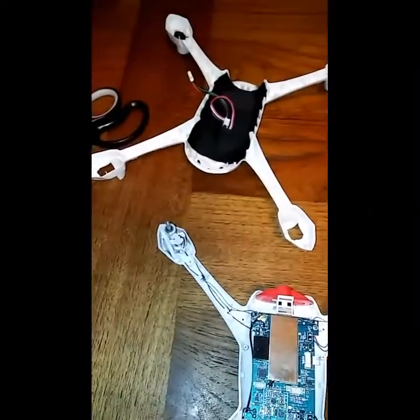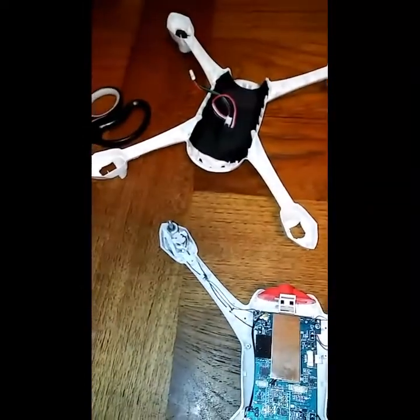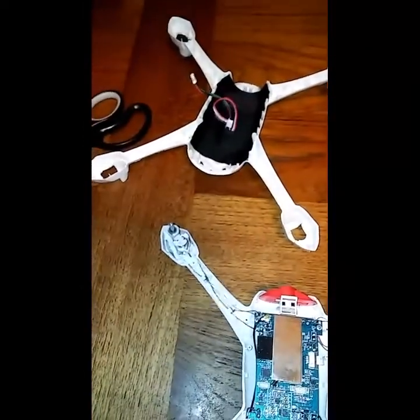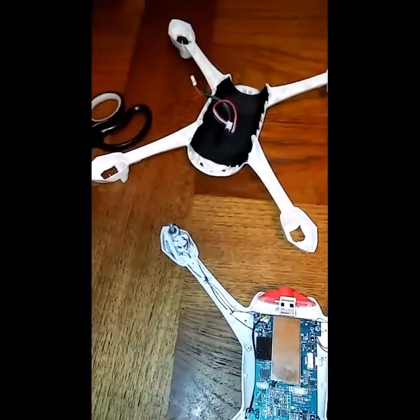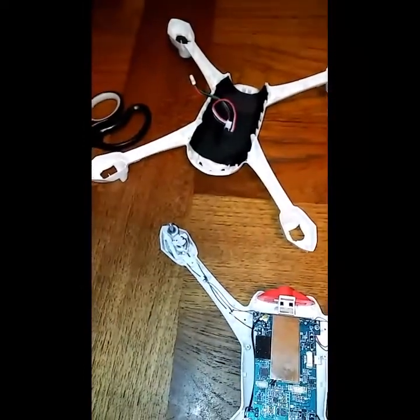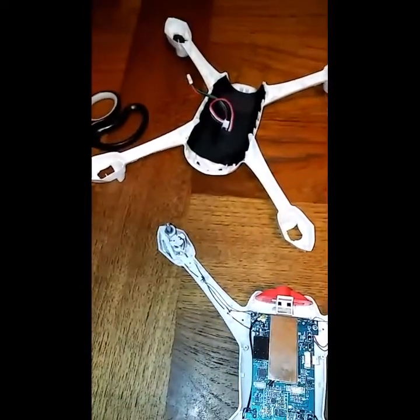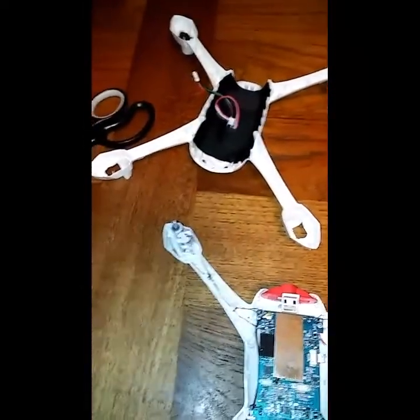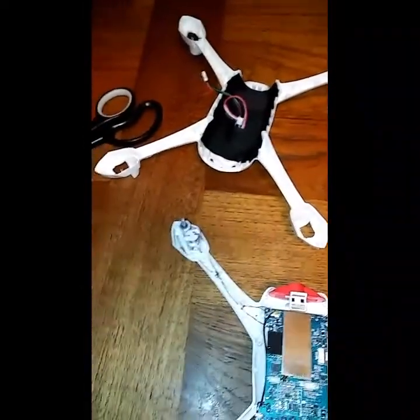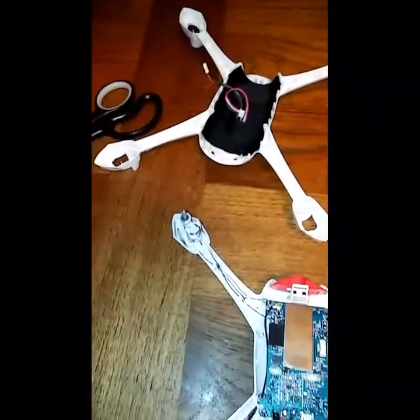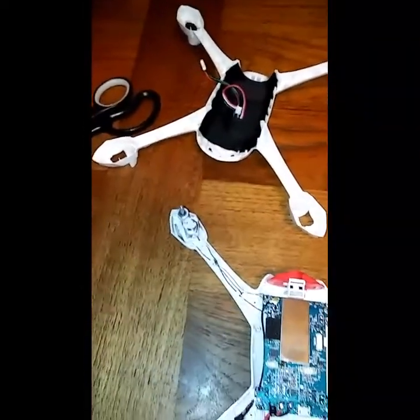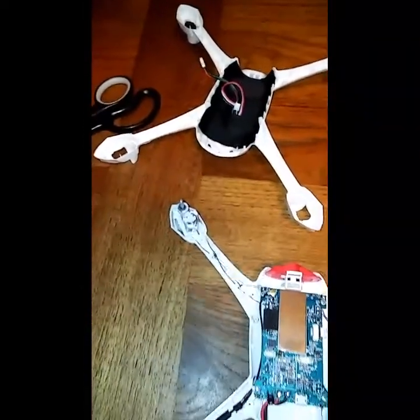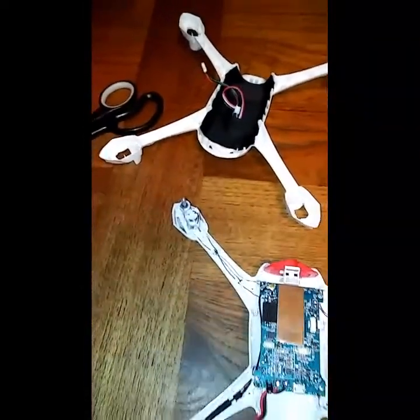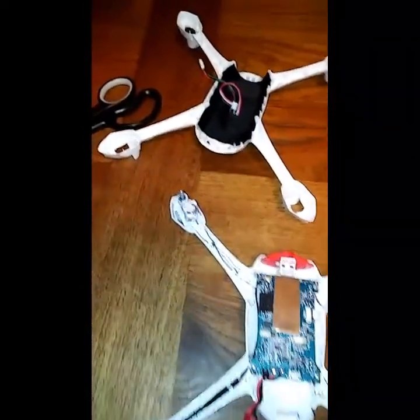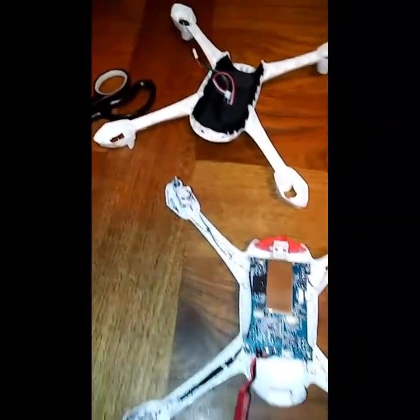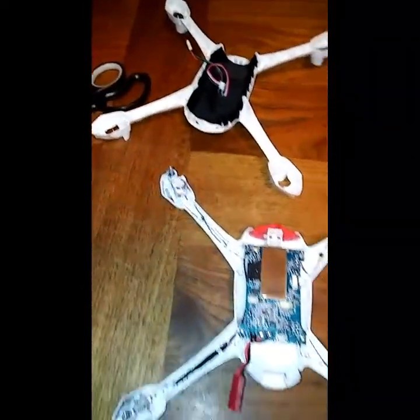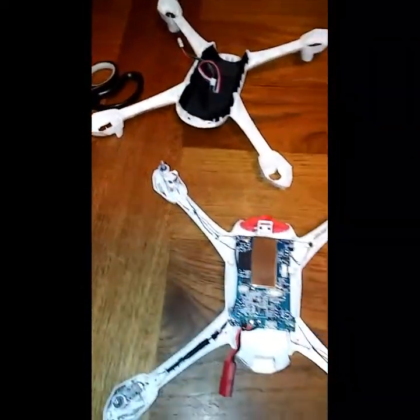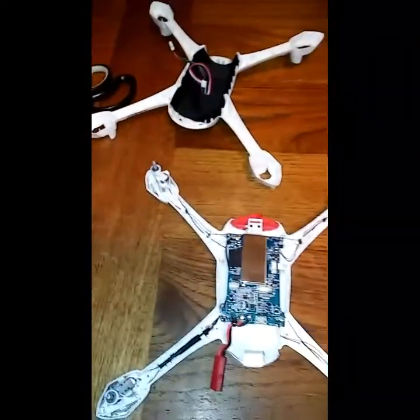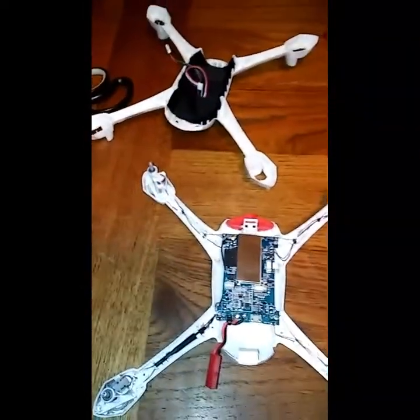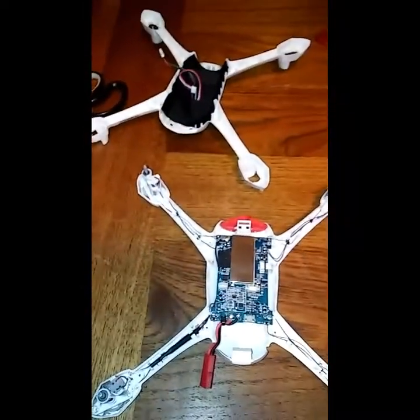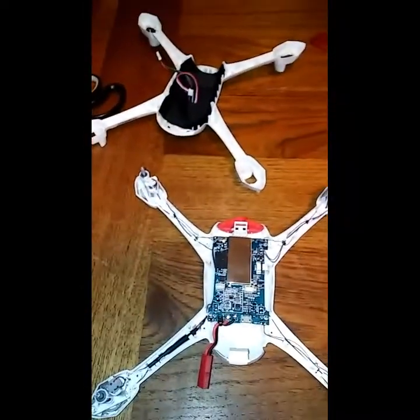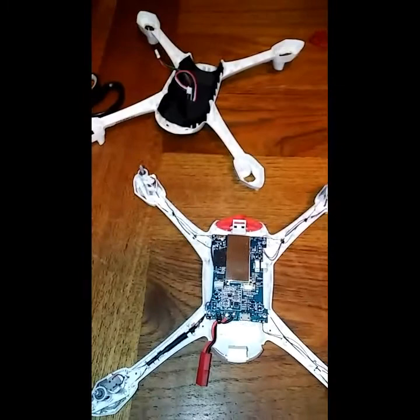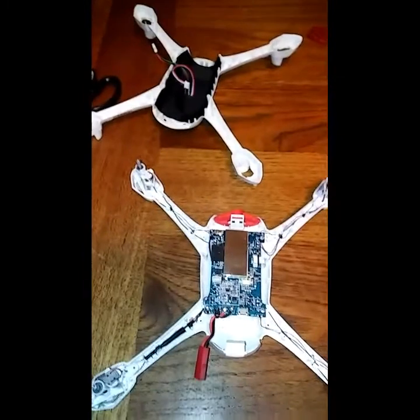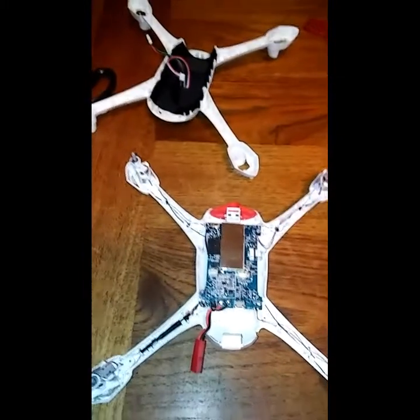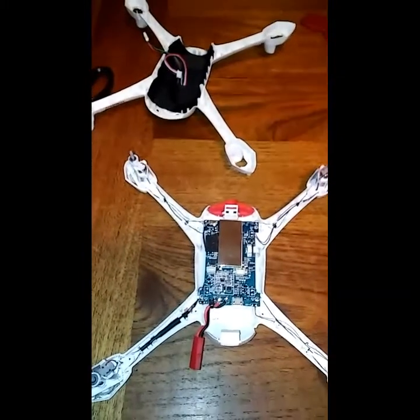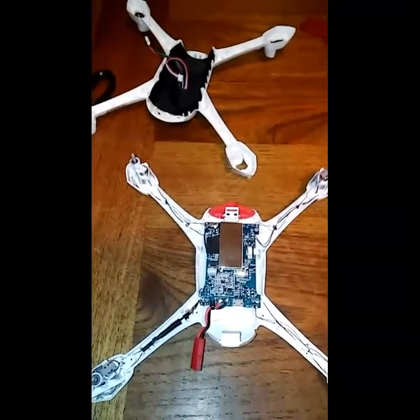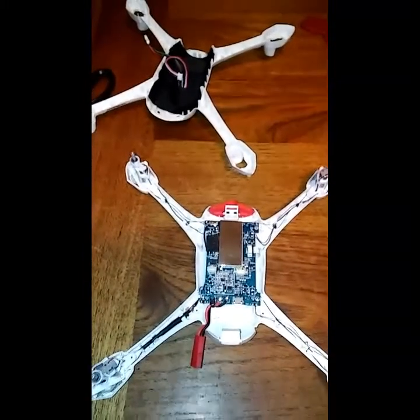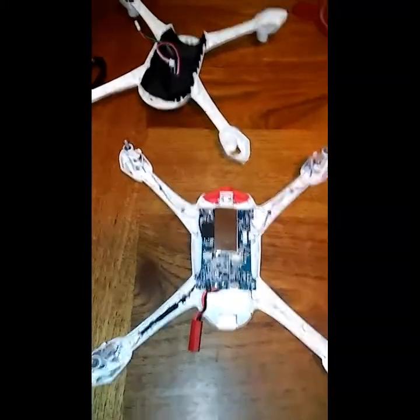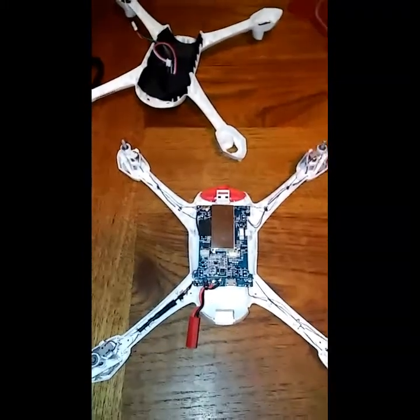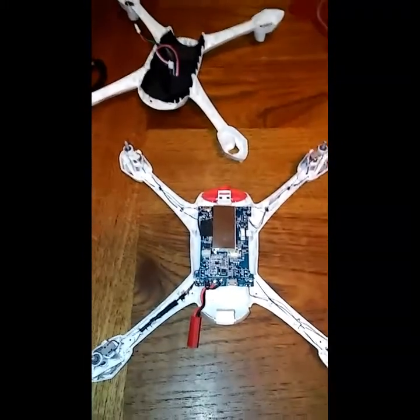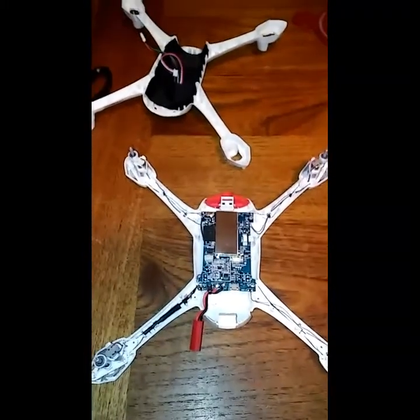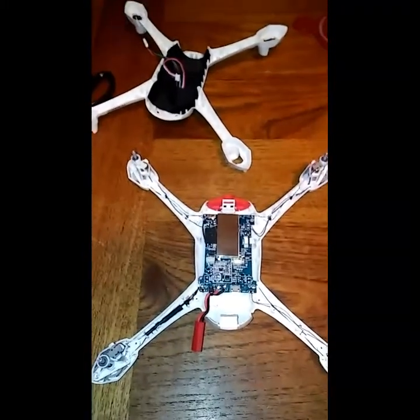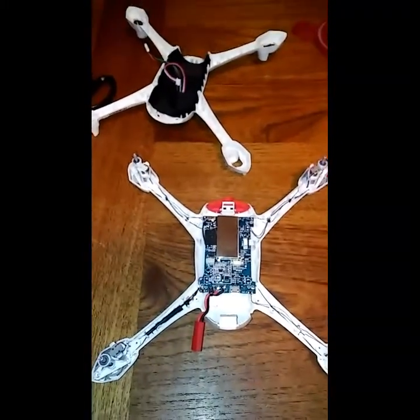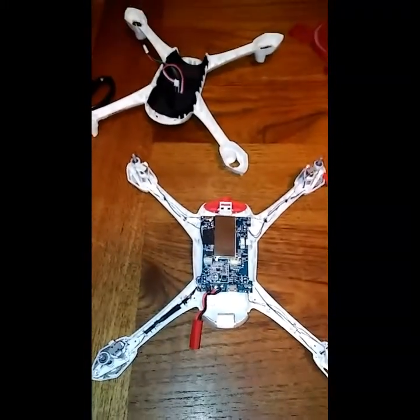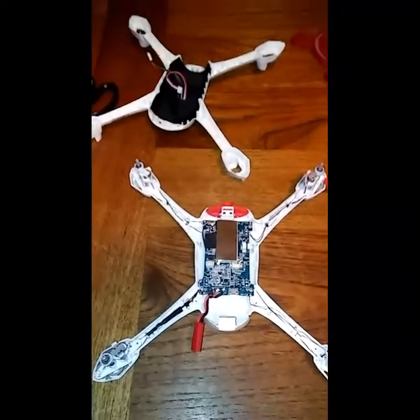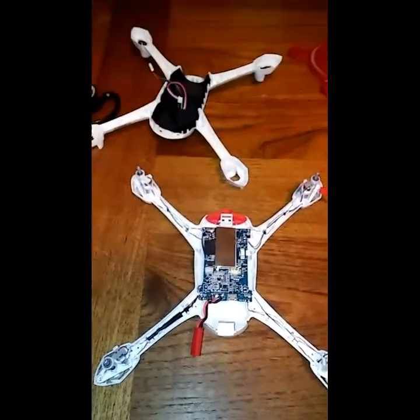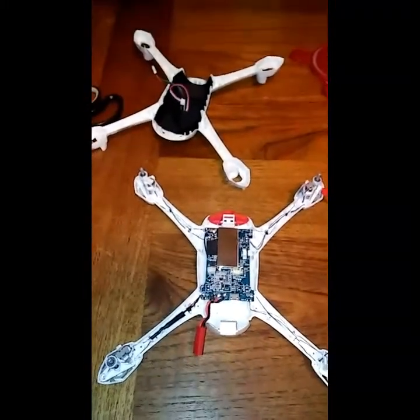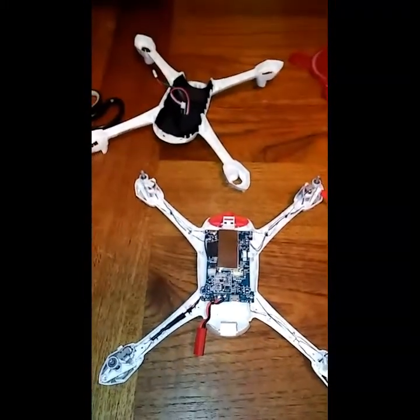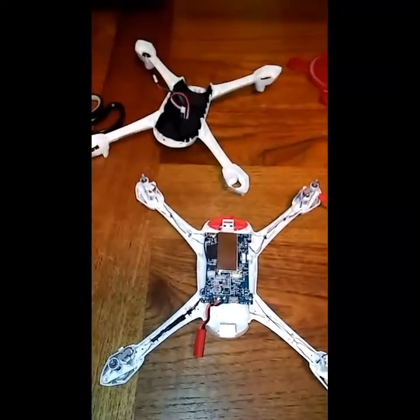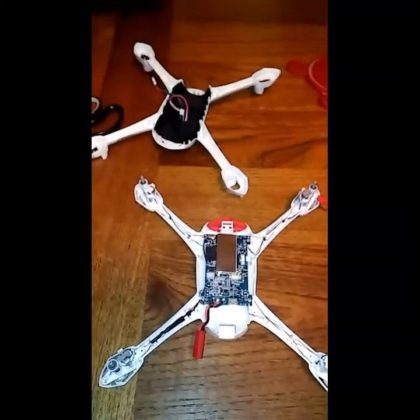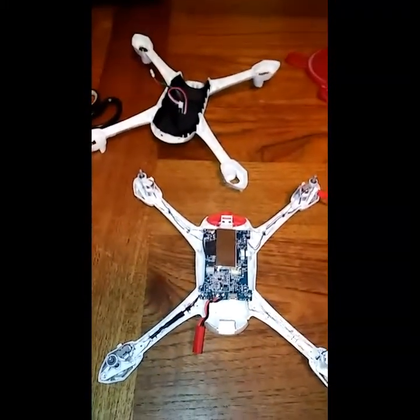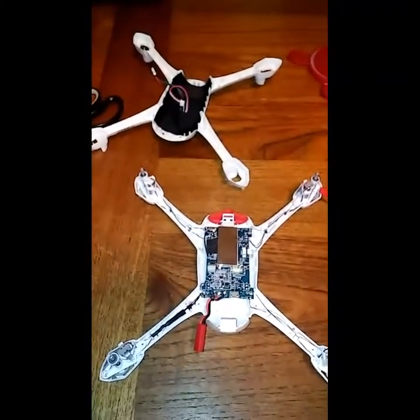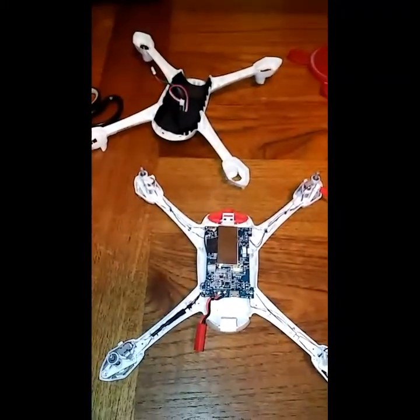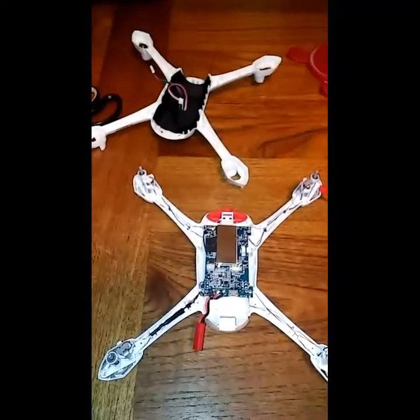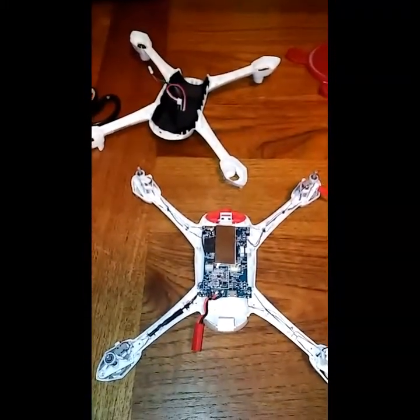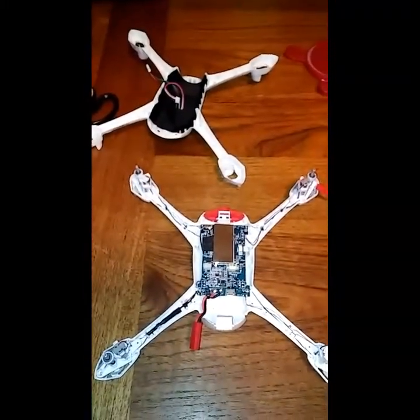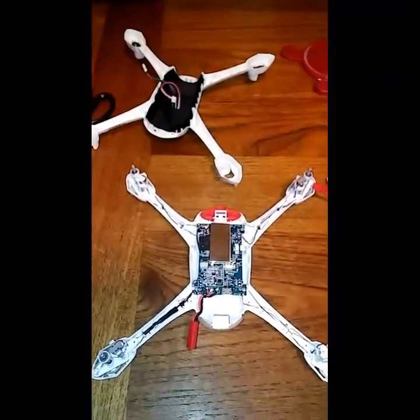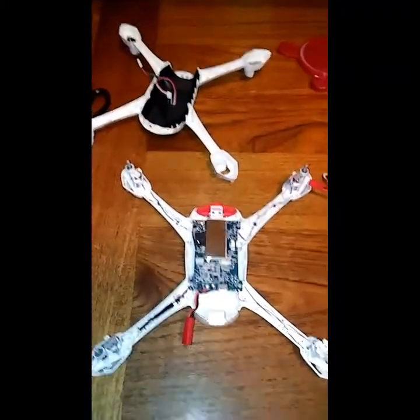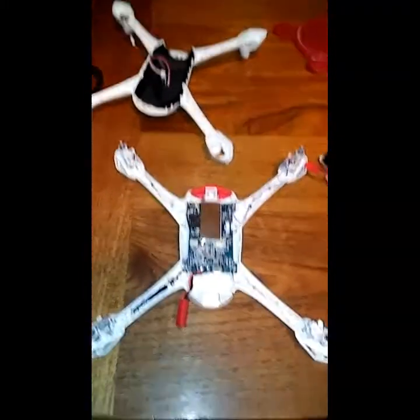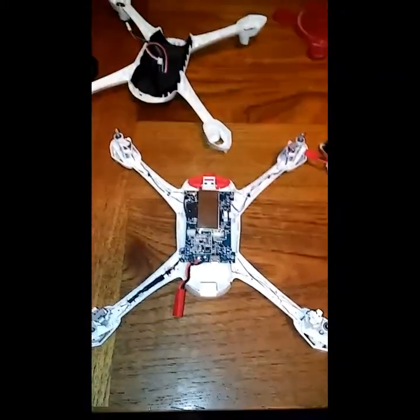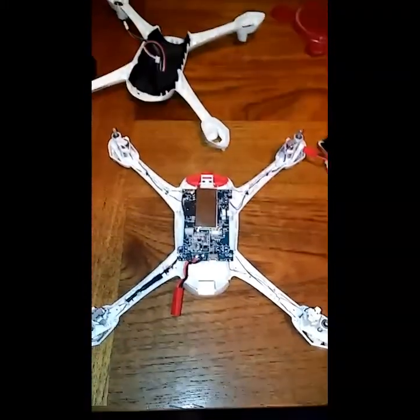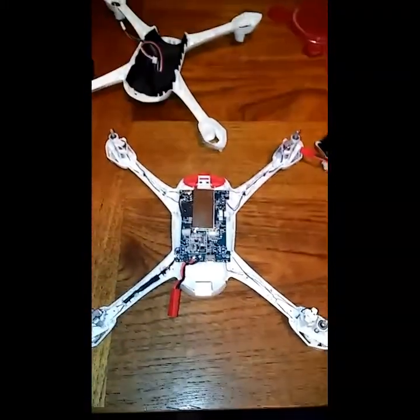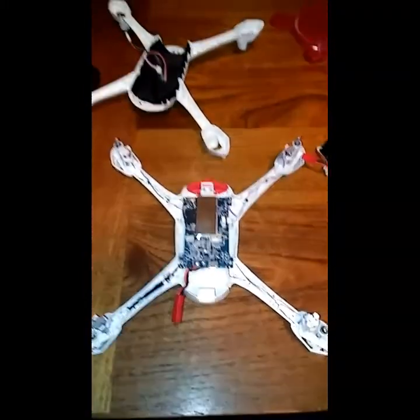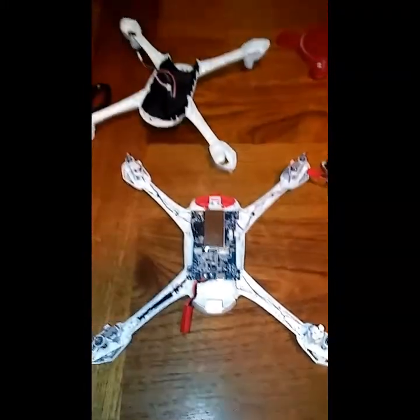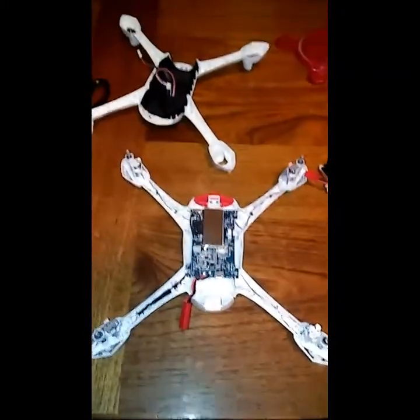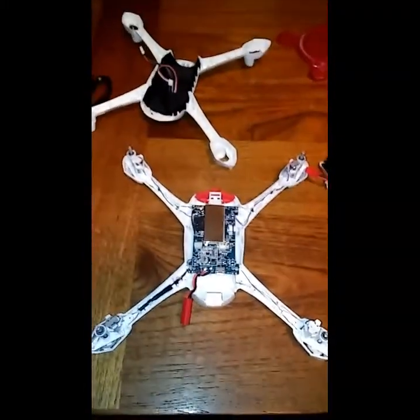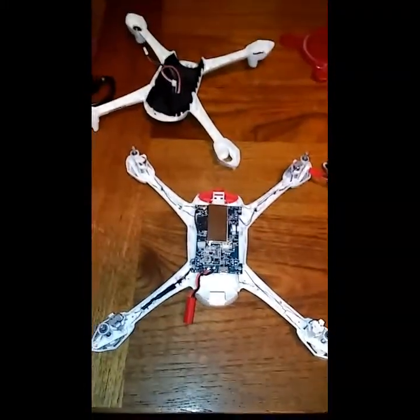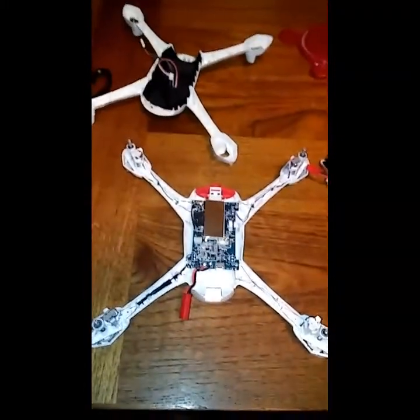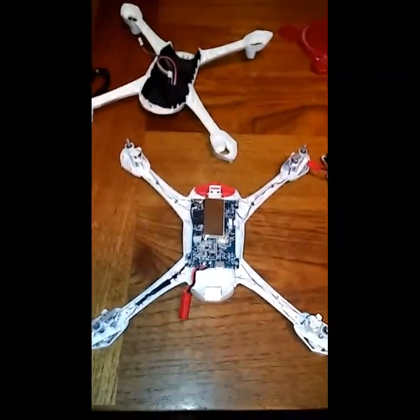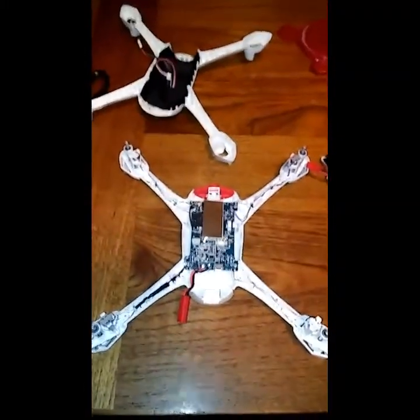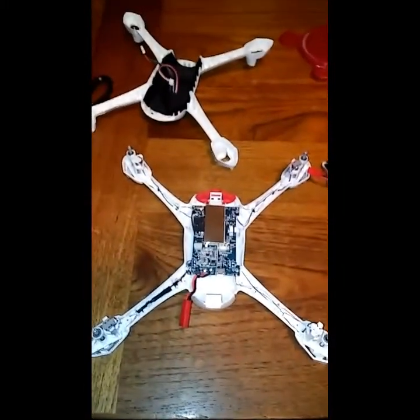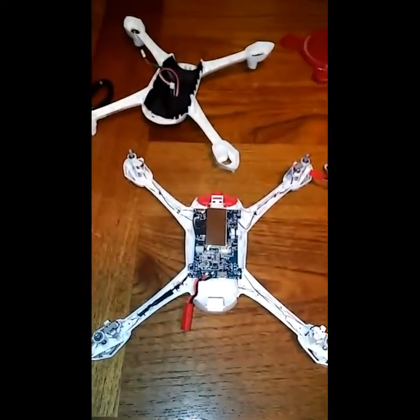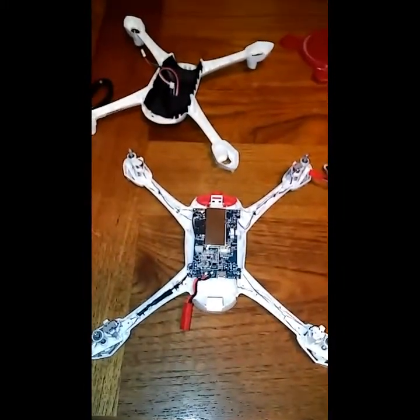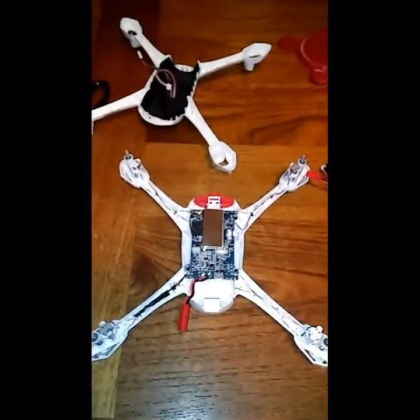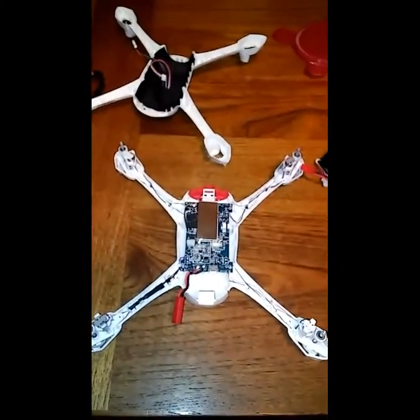Thank you guys for watching. Big Drone Flyer 77 — I'll get back to you when I get the parts. It'll be a while but I will get them. Thank you.